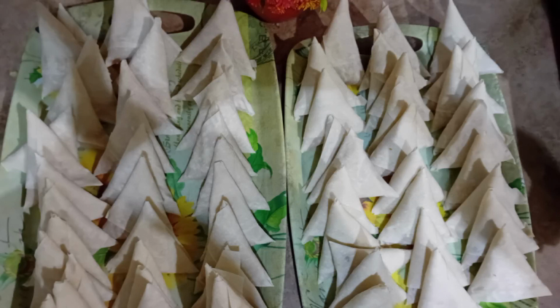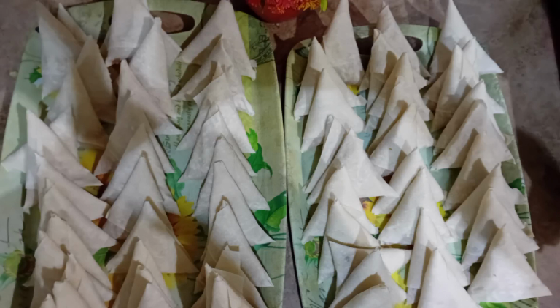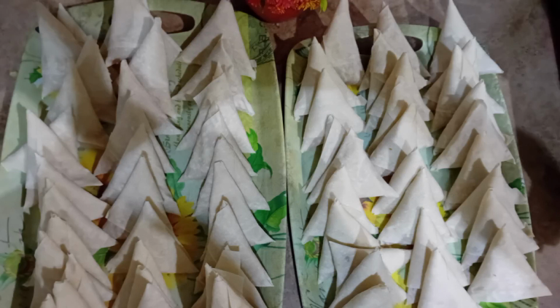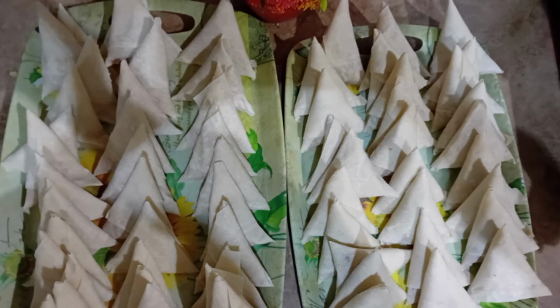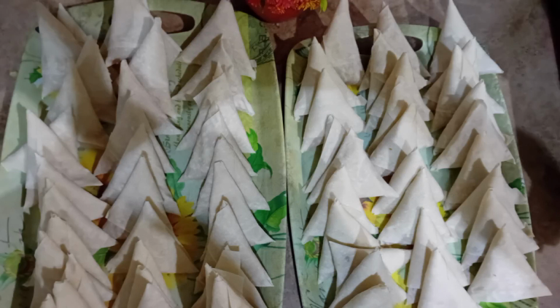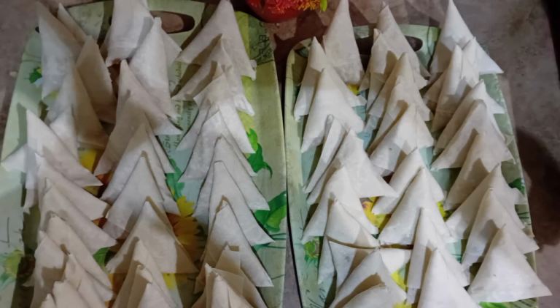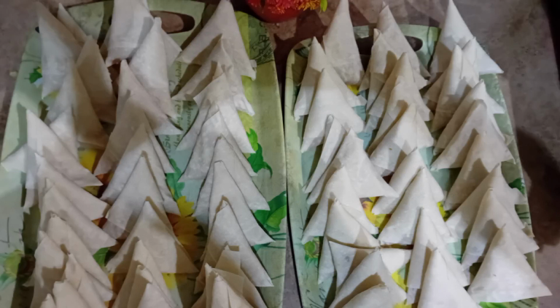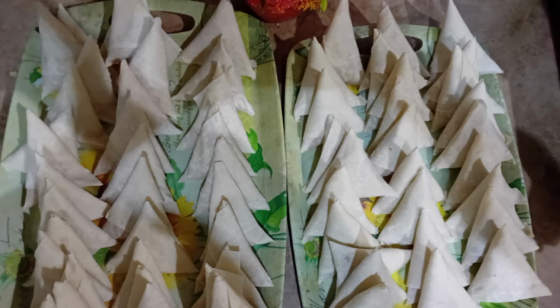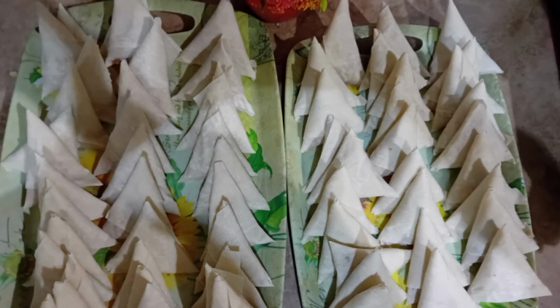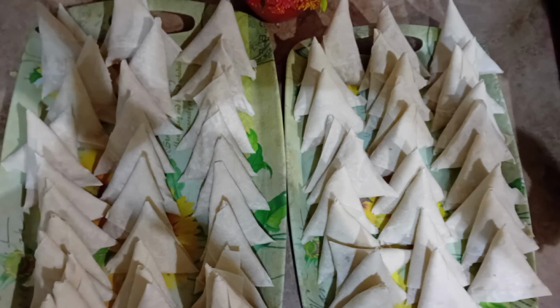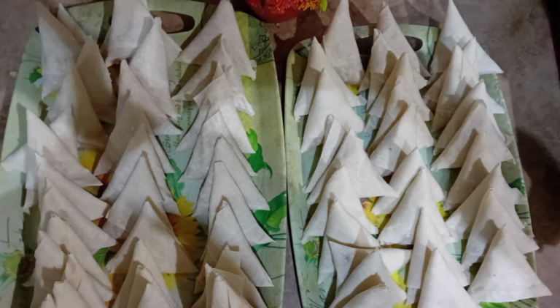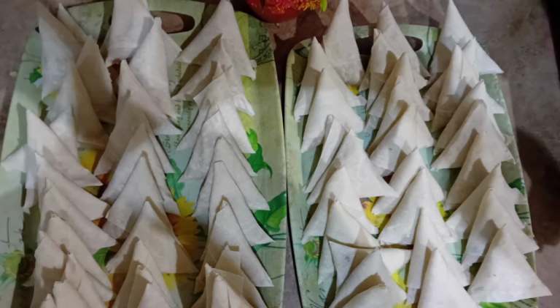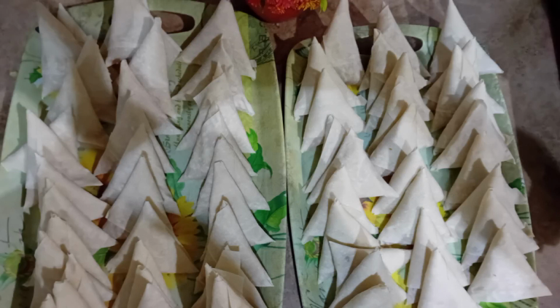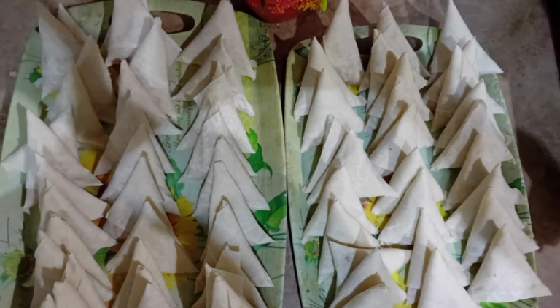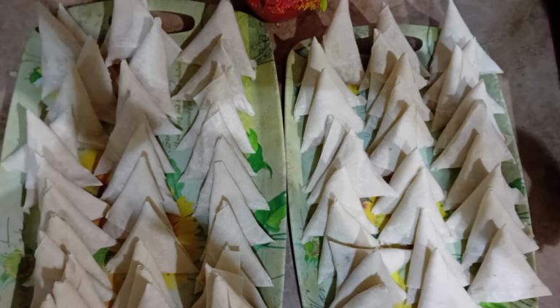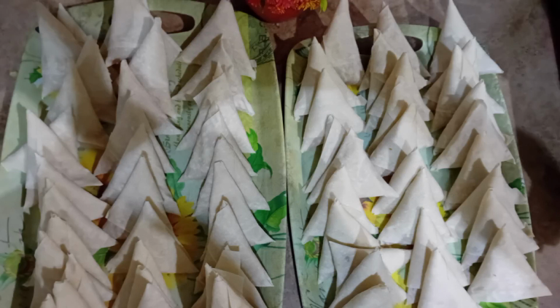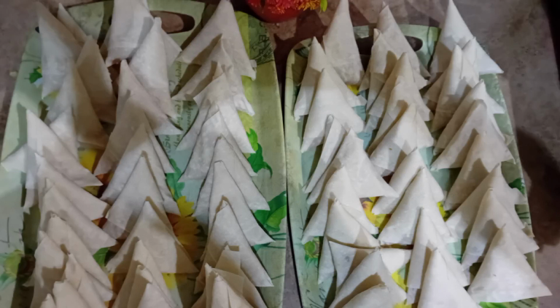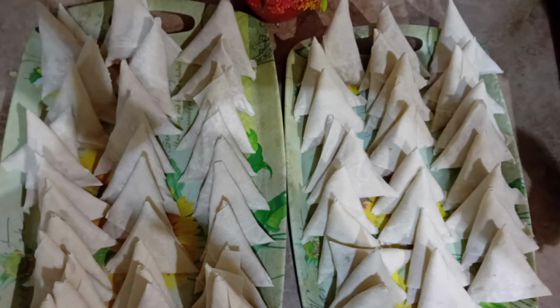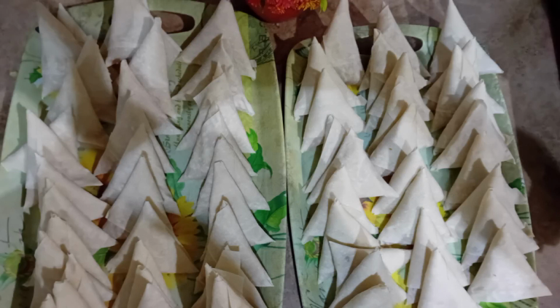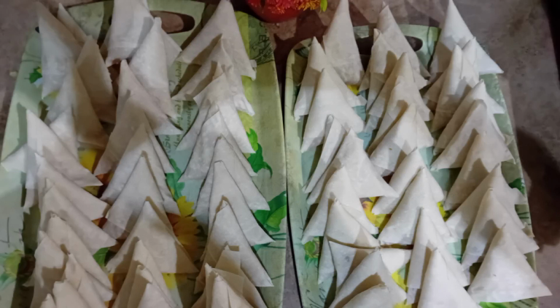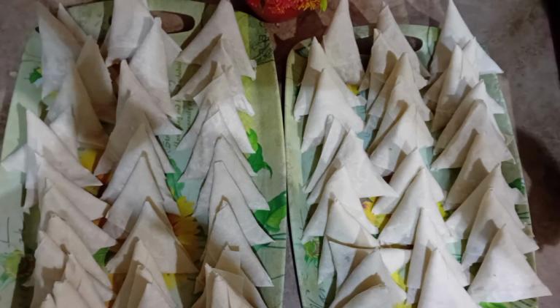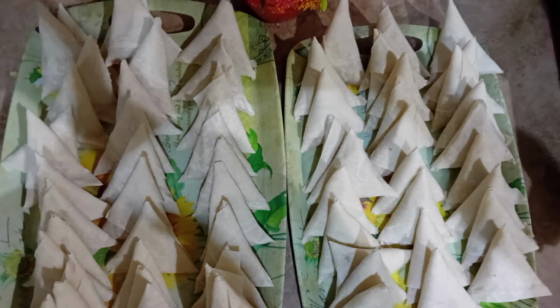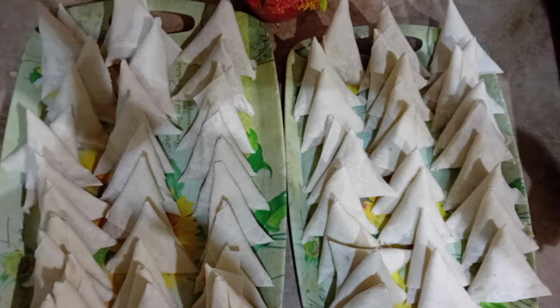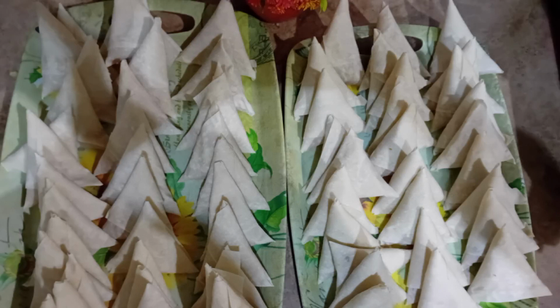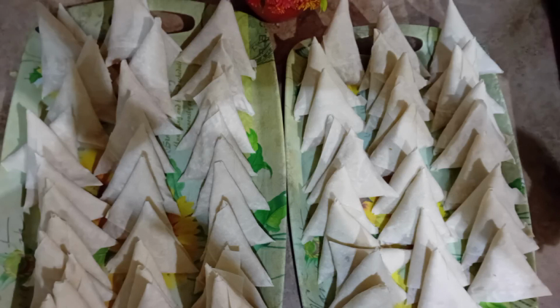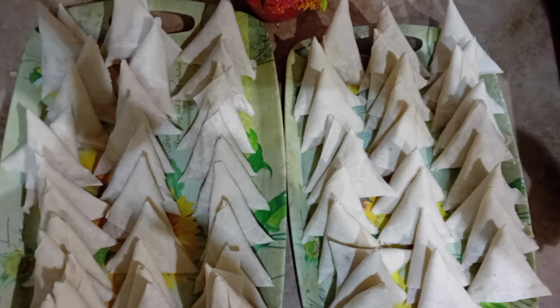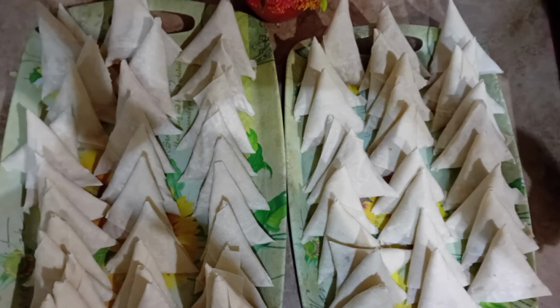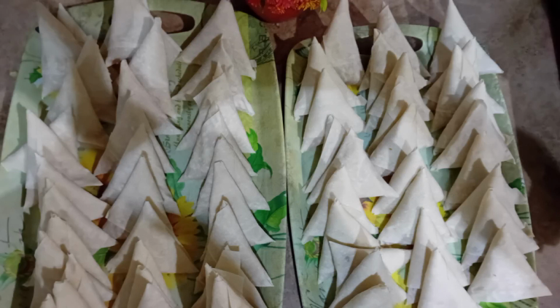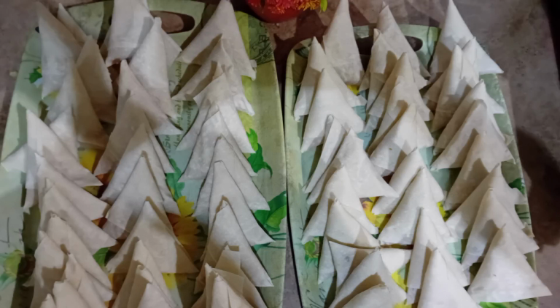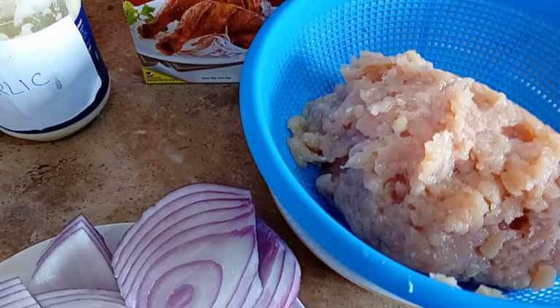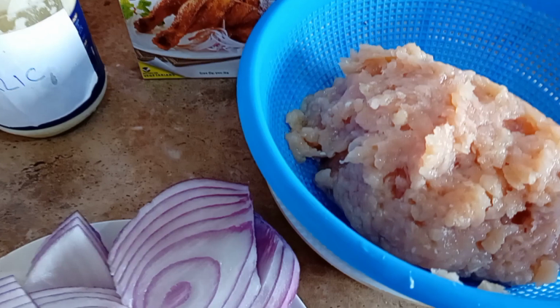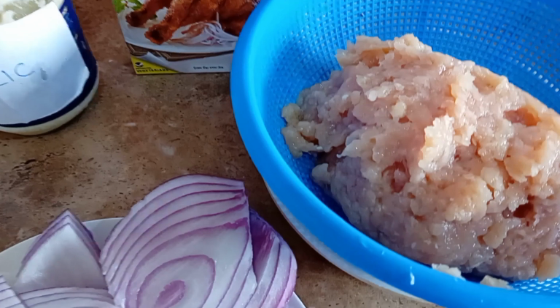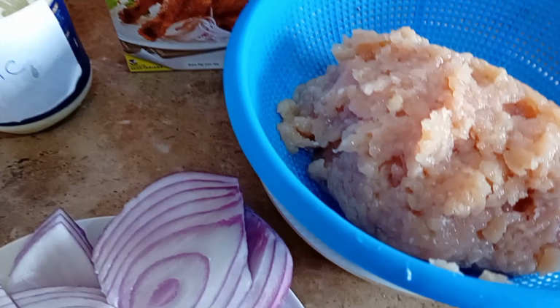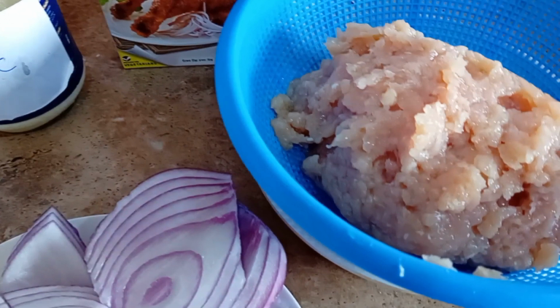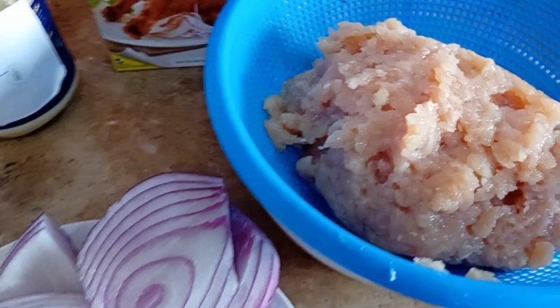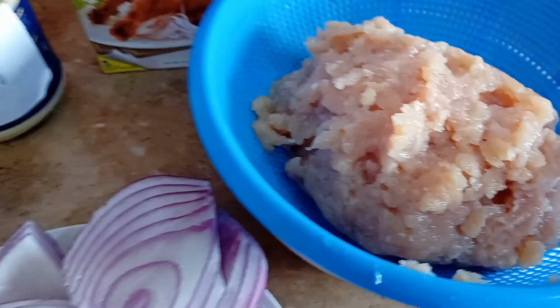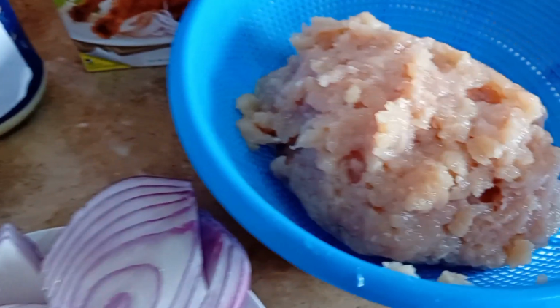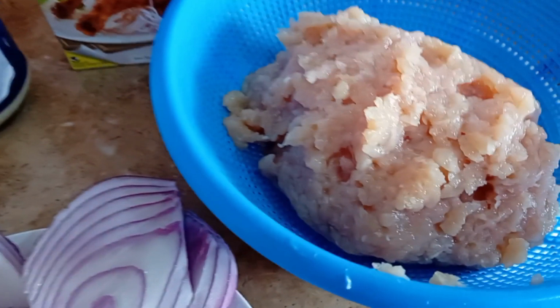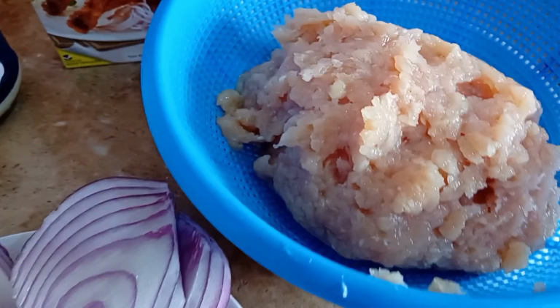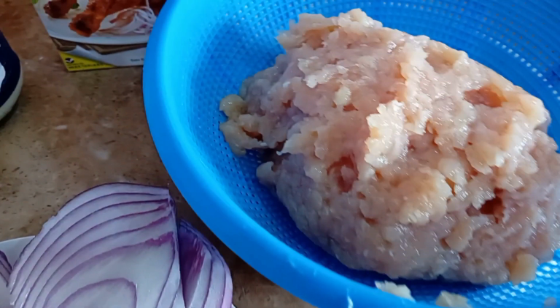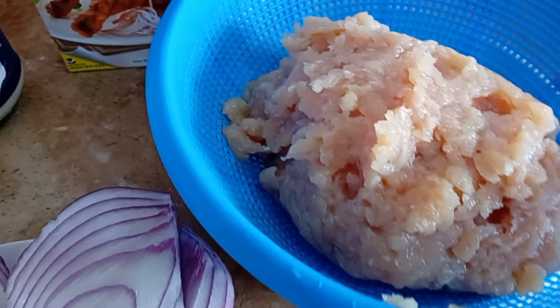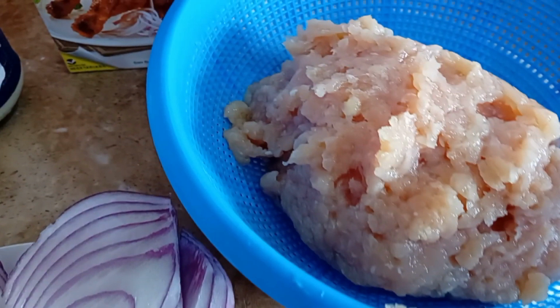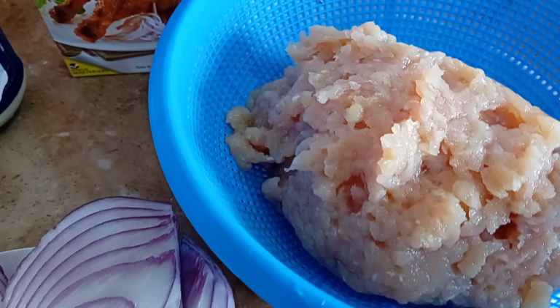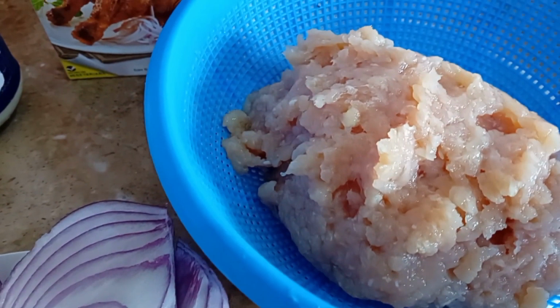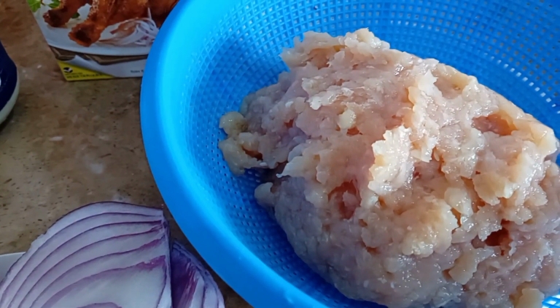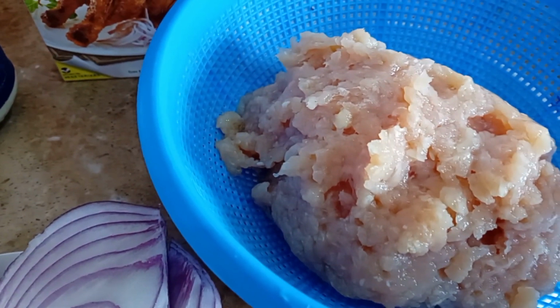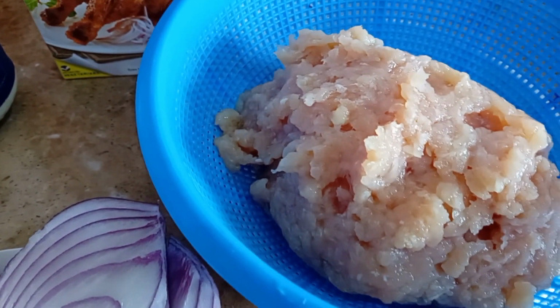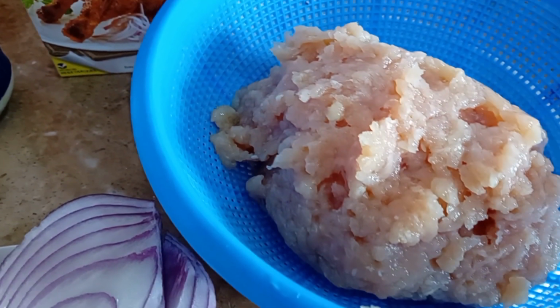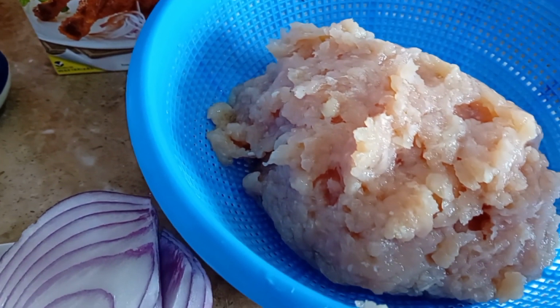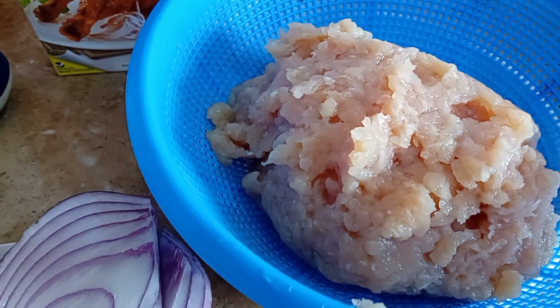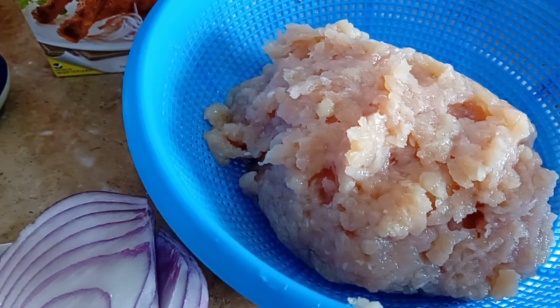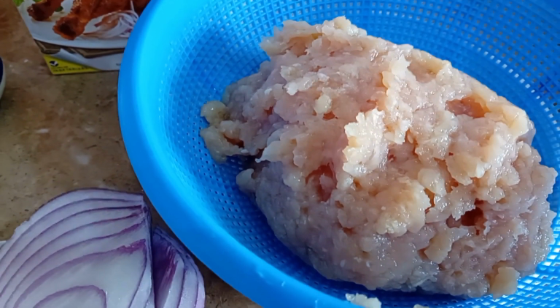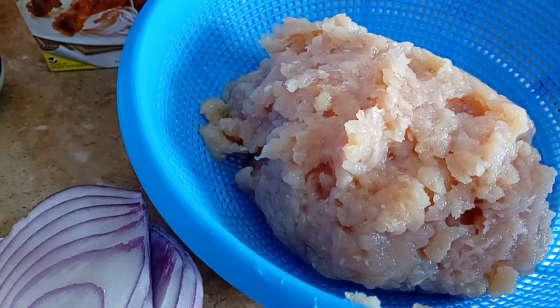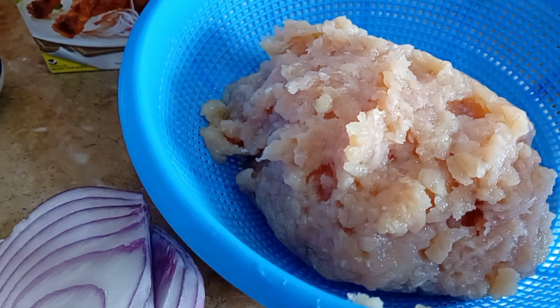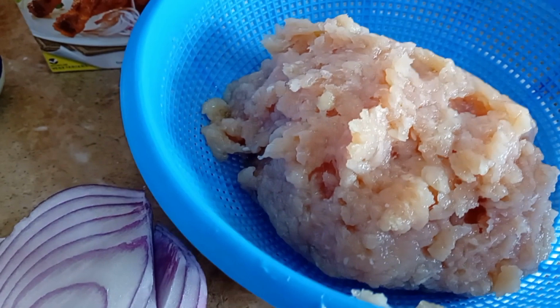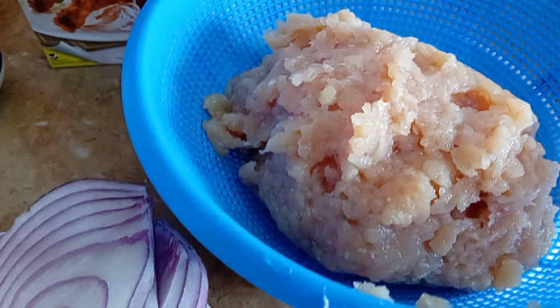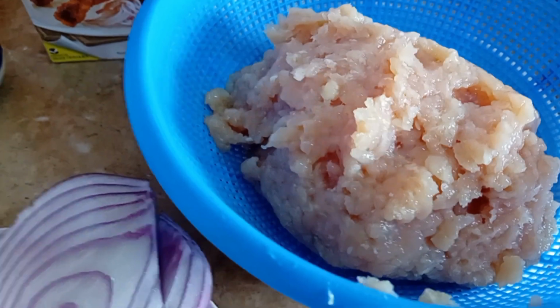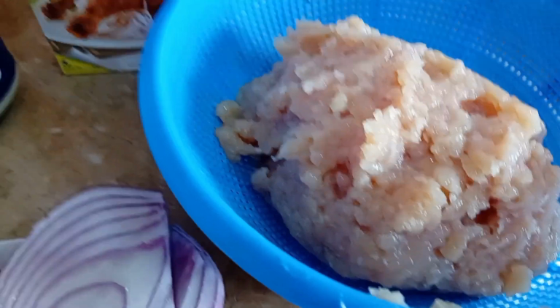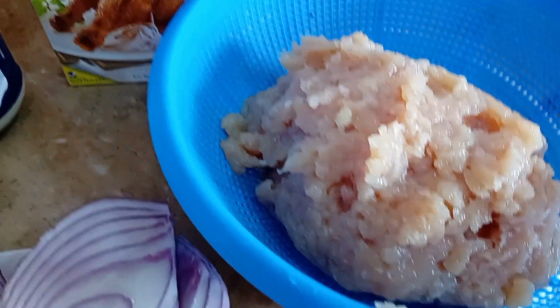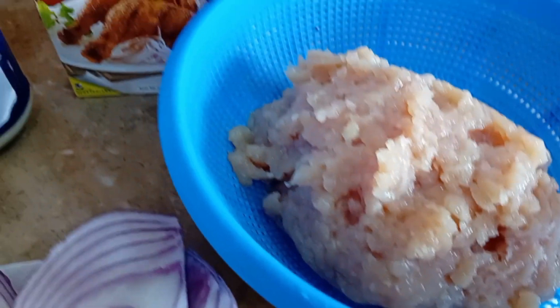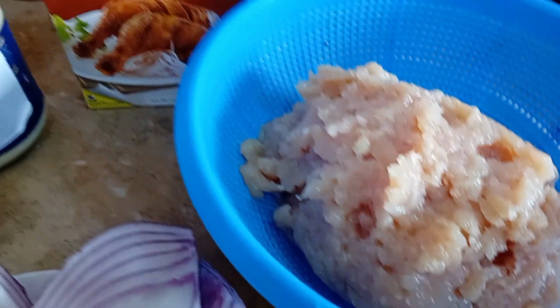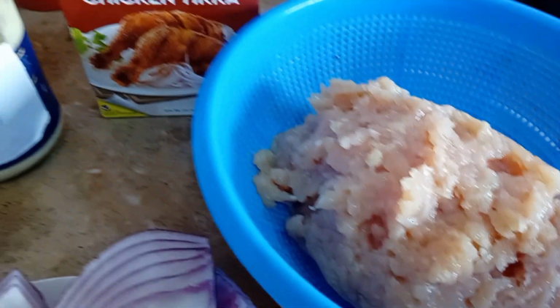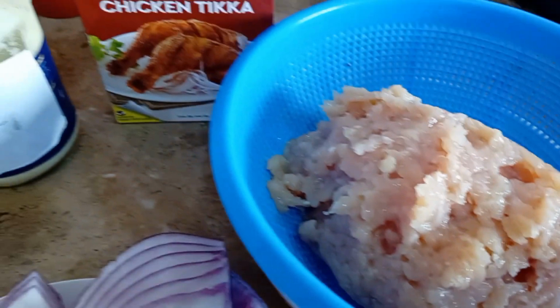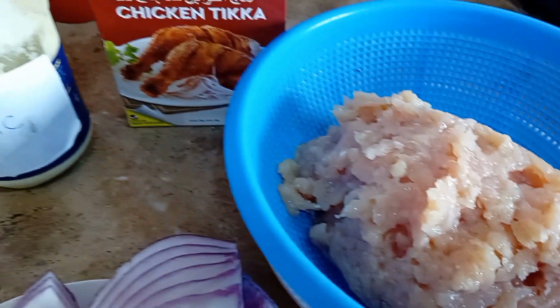Welcome to my YouTube family. Today we are going to make 3 kinds of samosas.